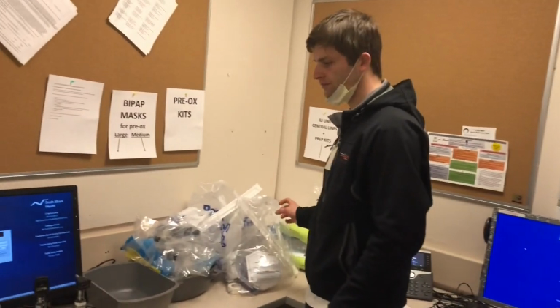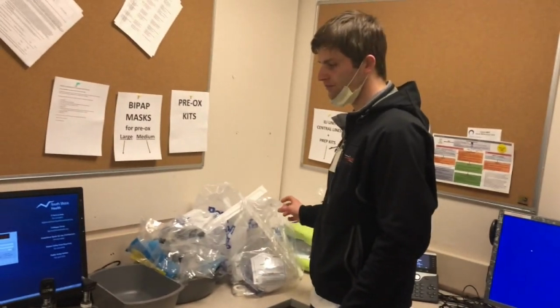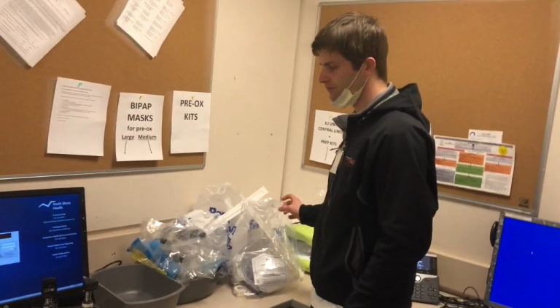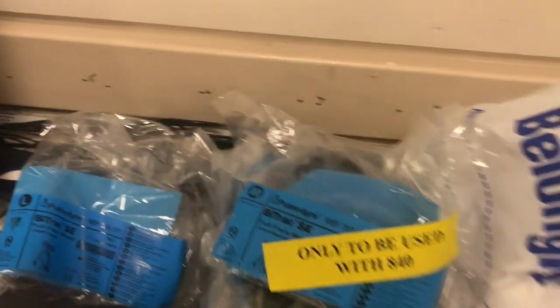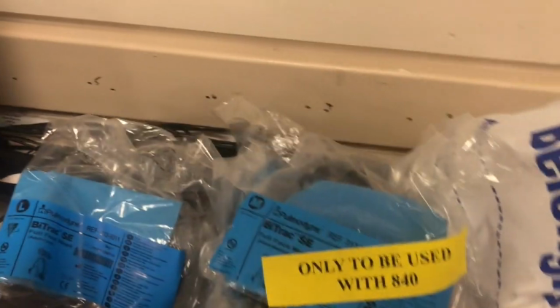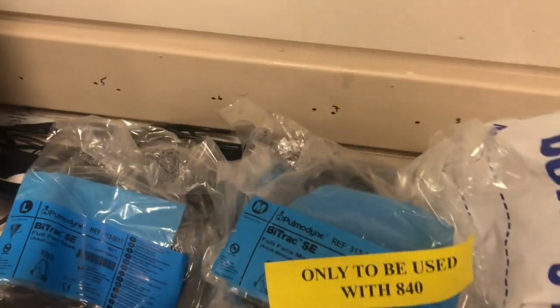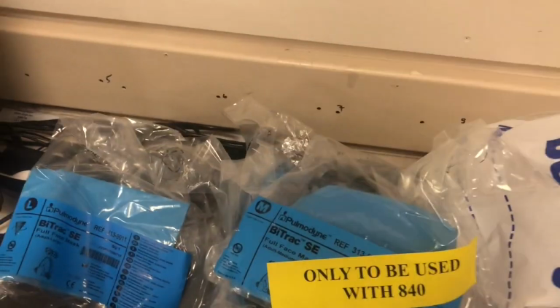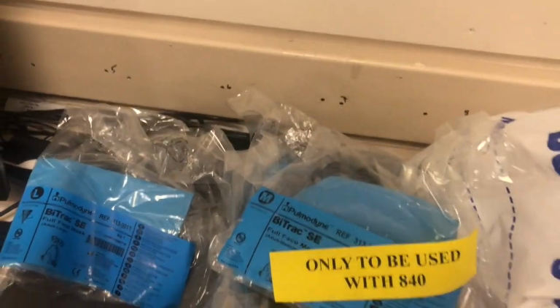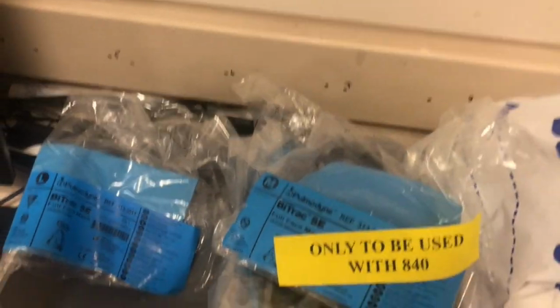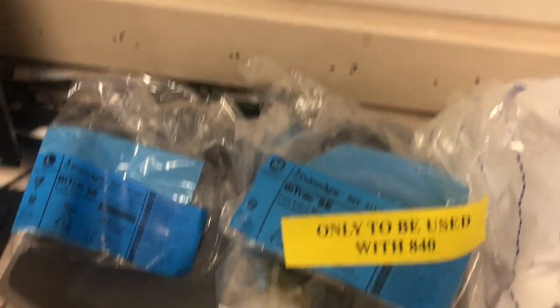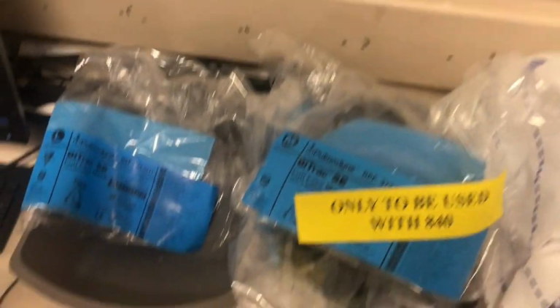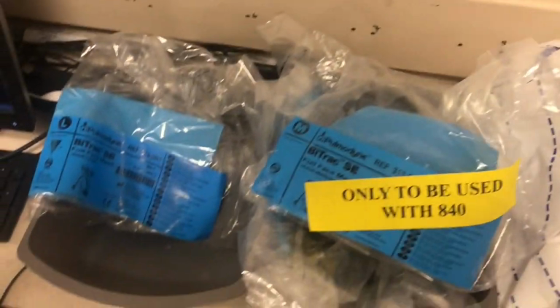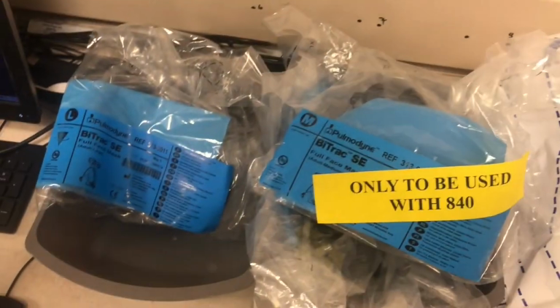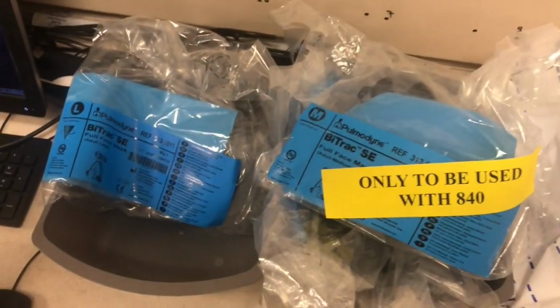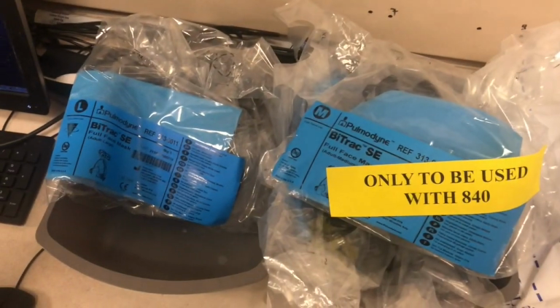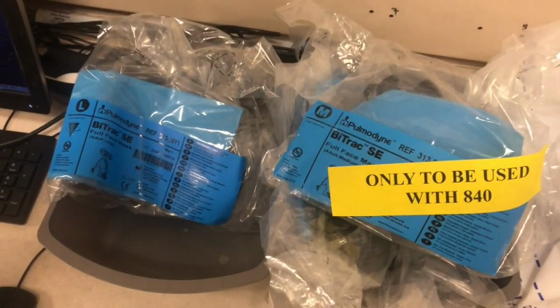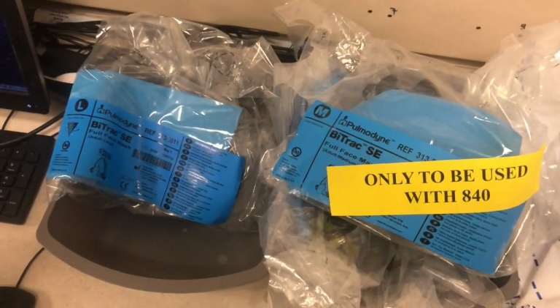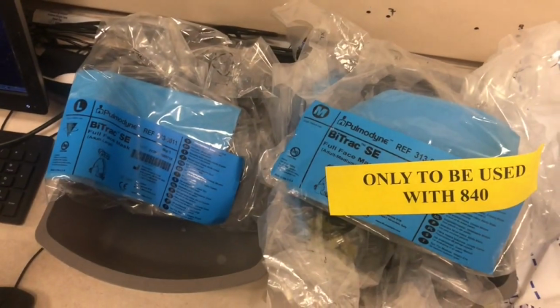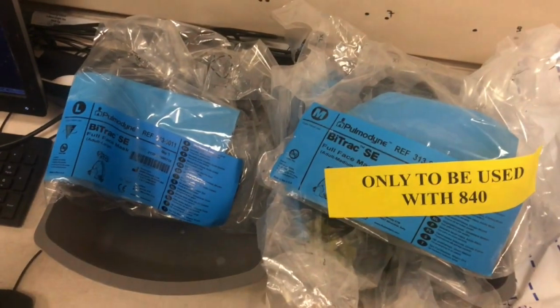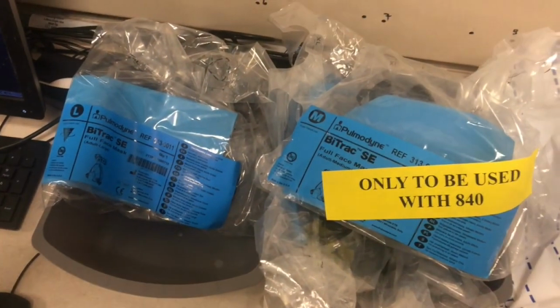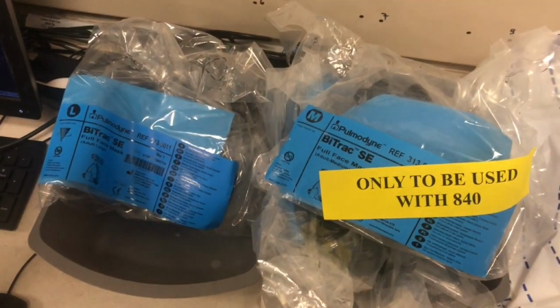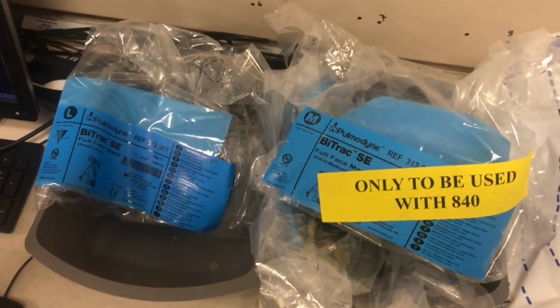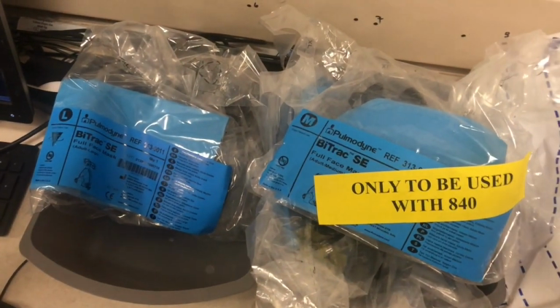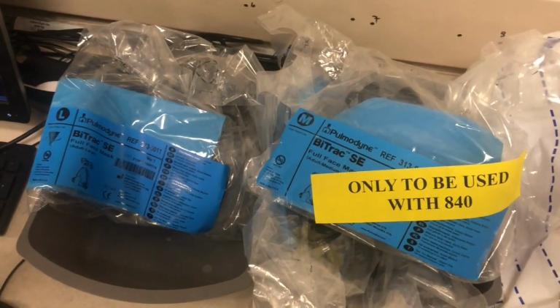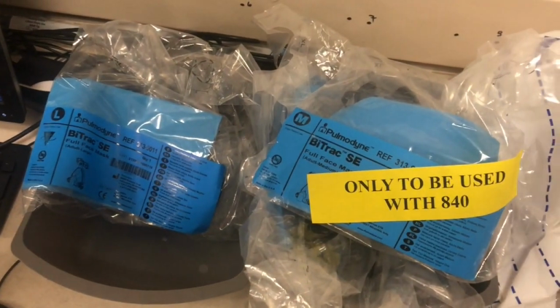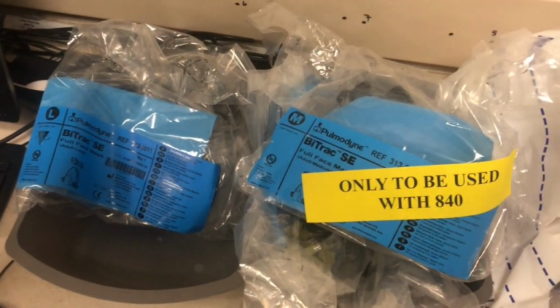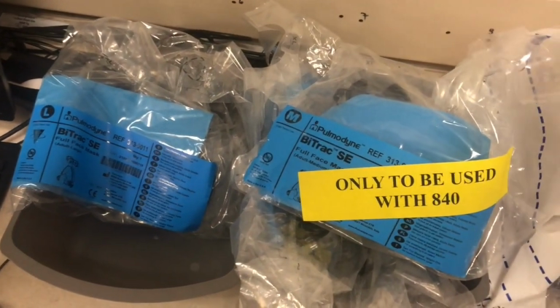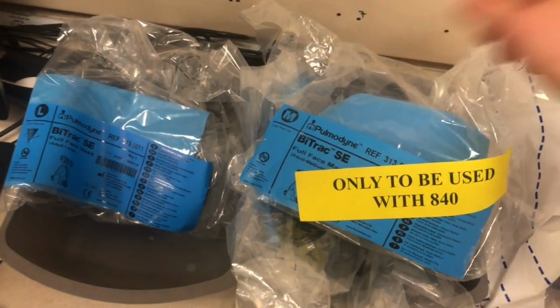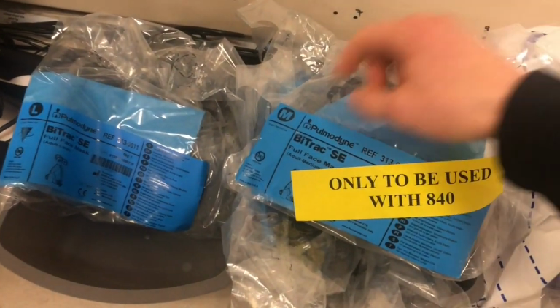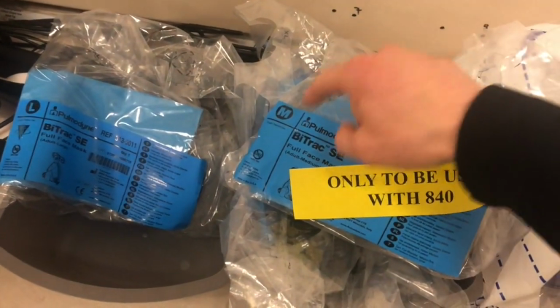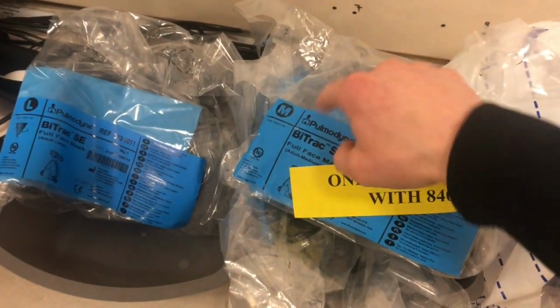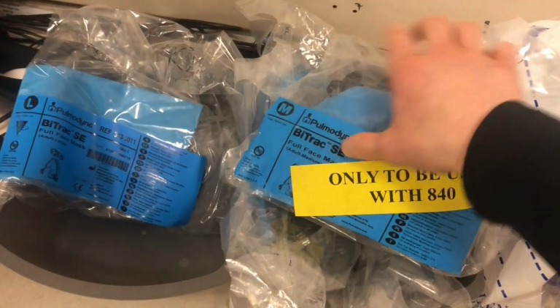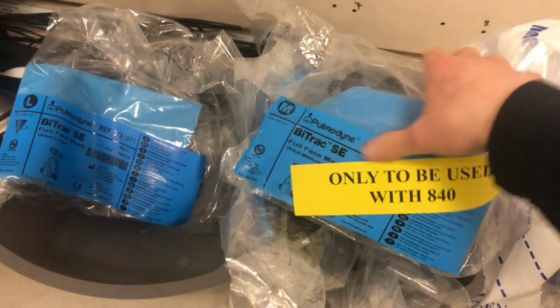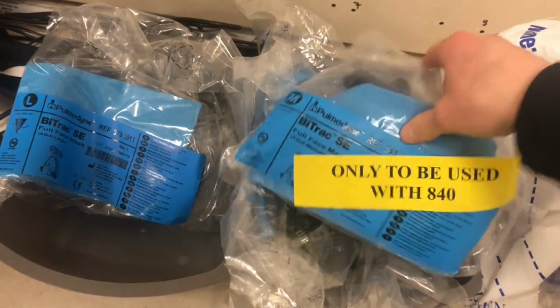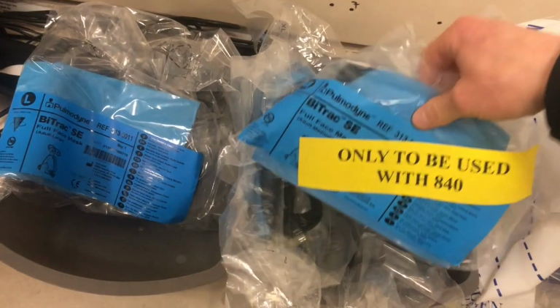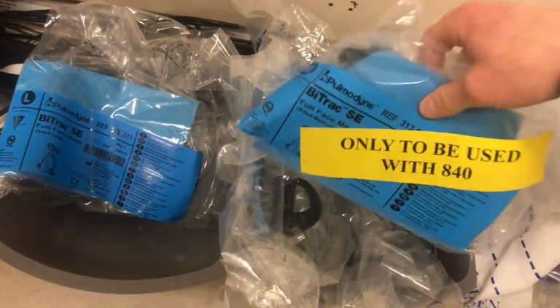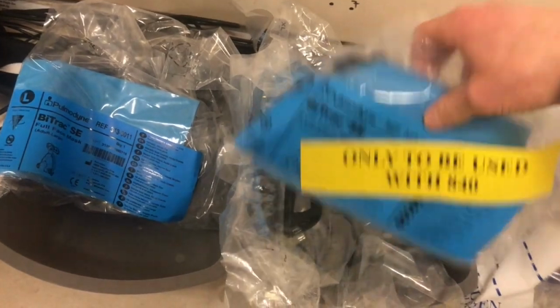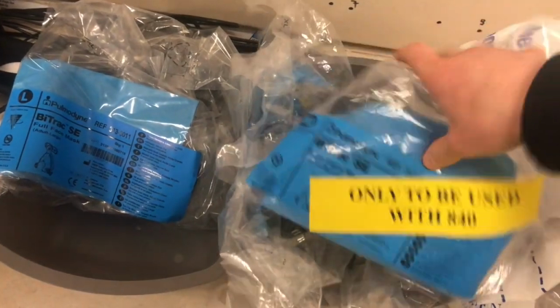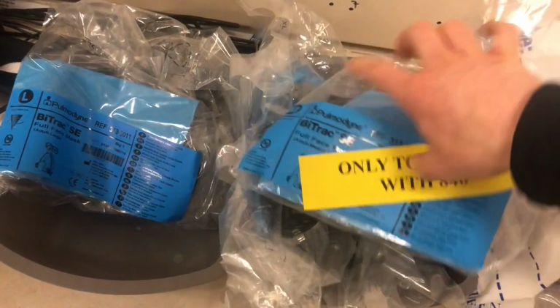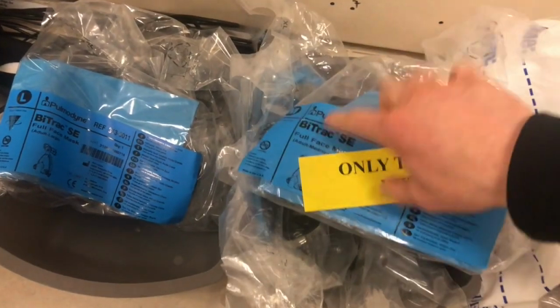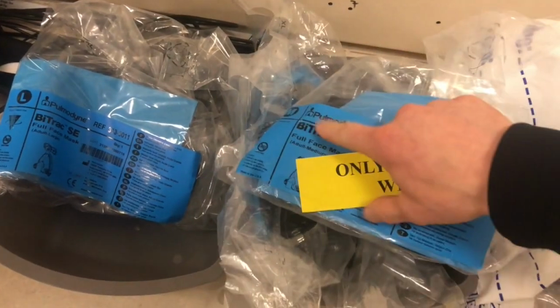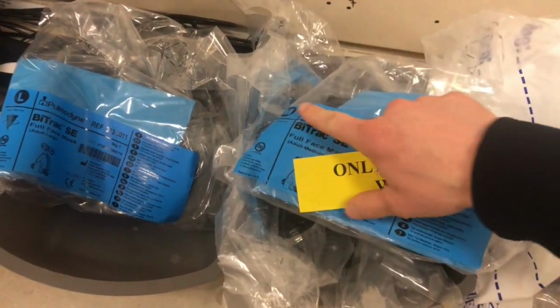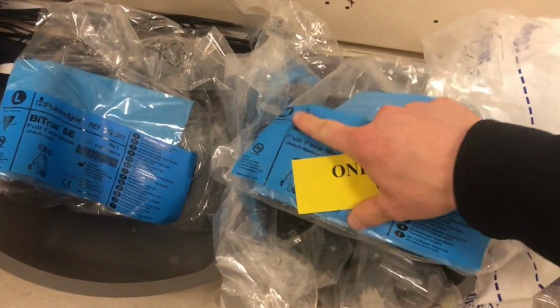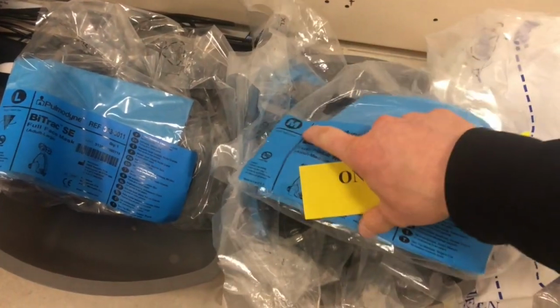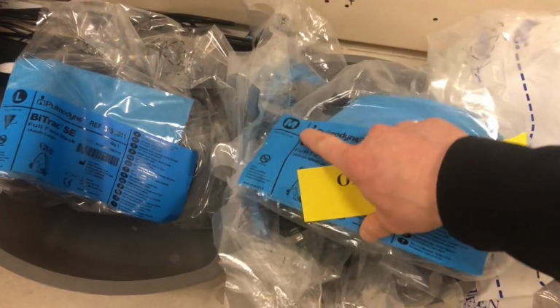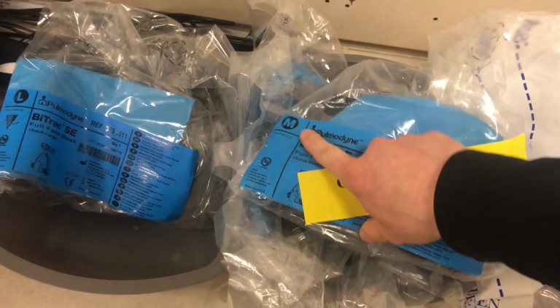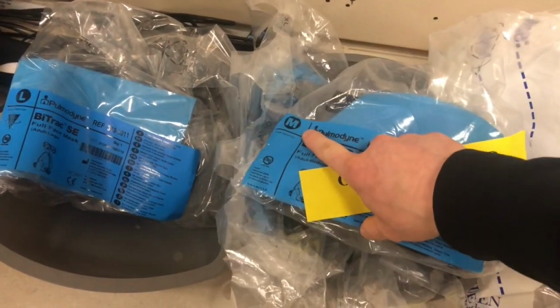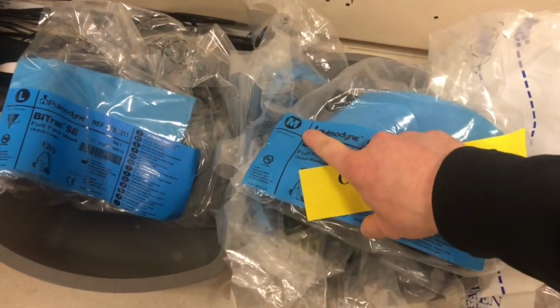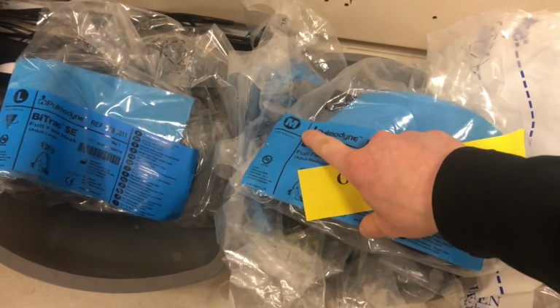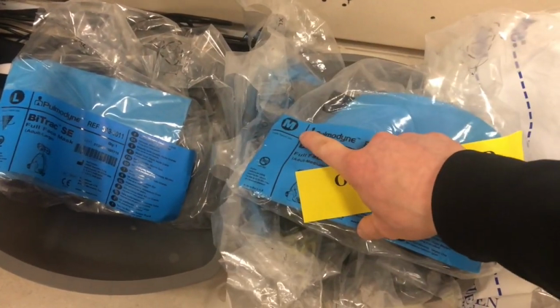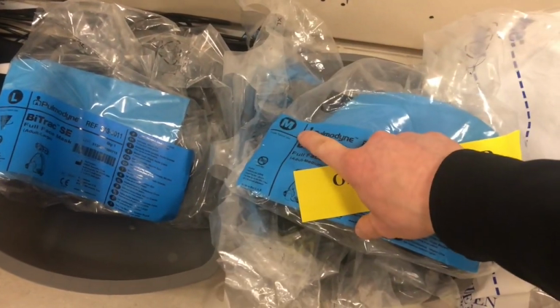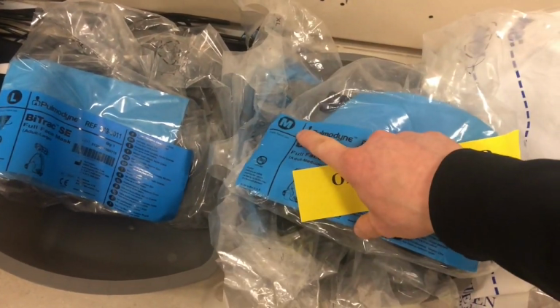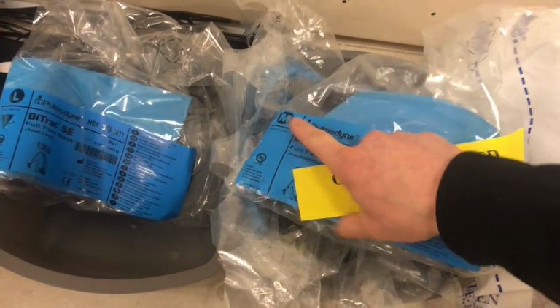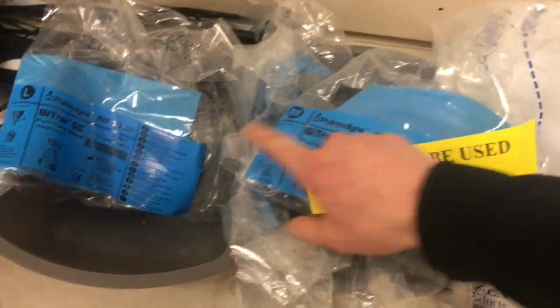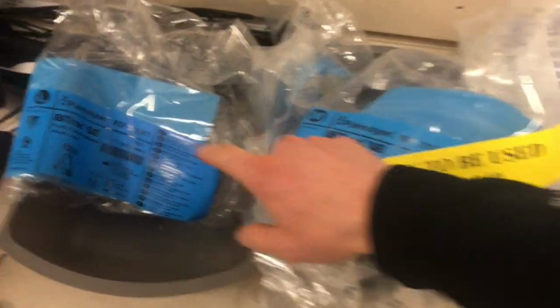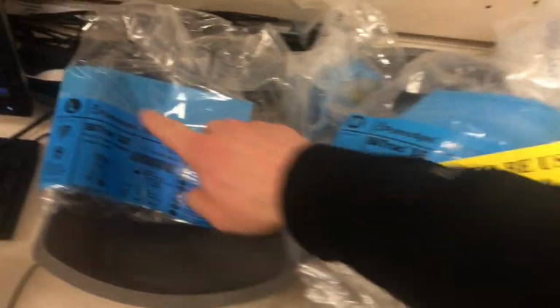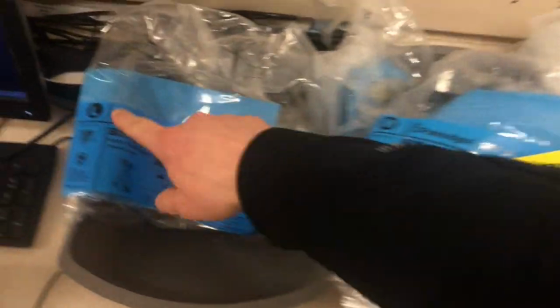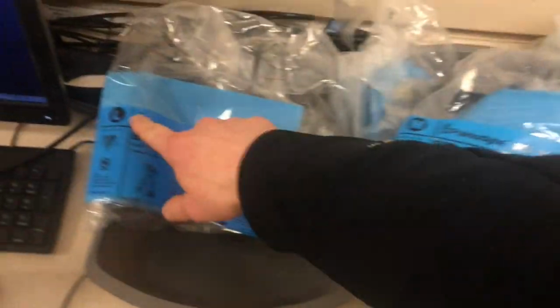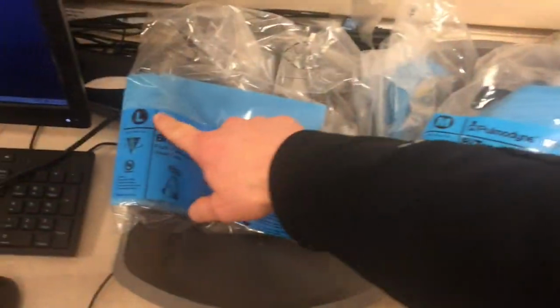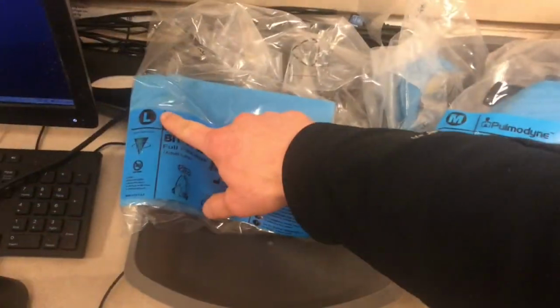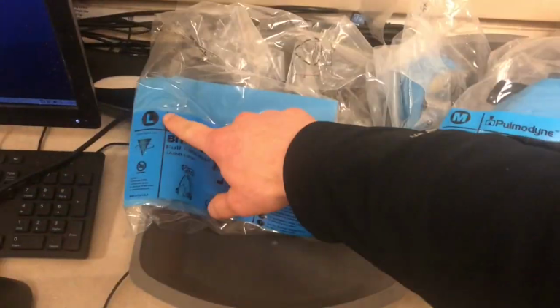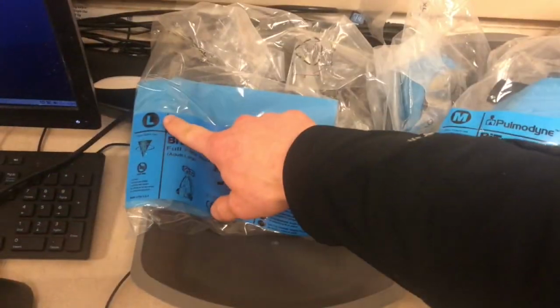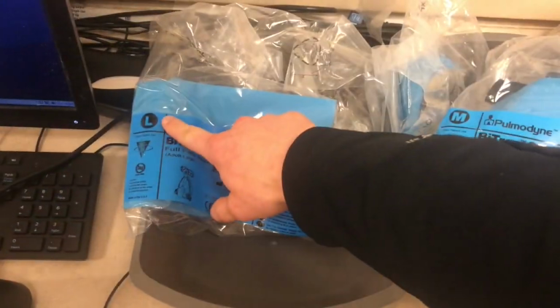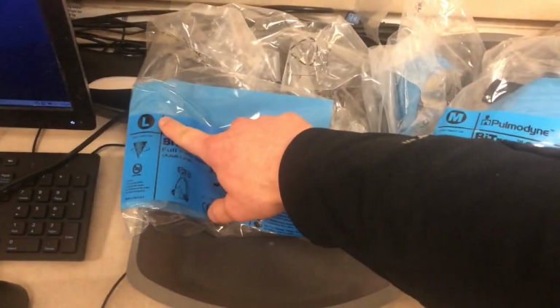Looking at the BiPAP mask, trying to figure out what size they are — it's right here: medium, large.